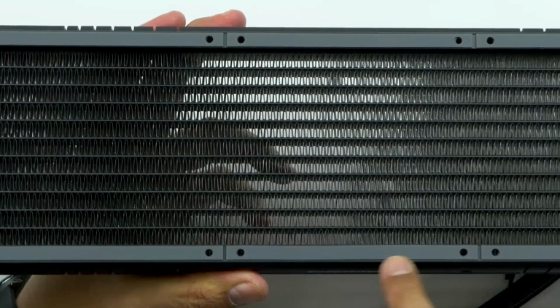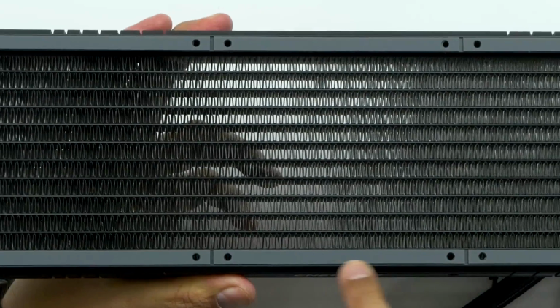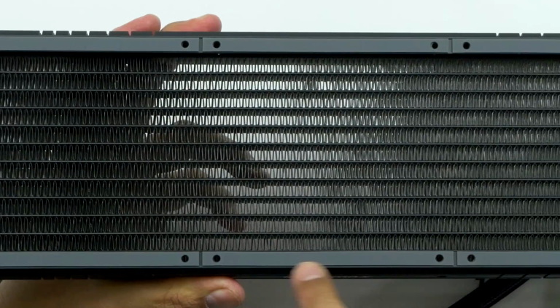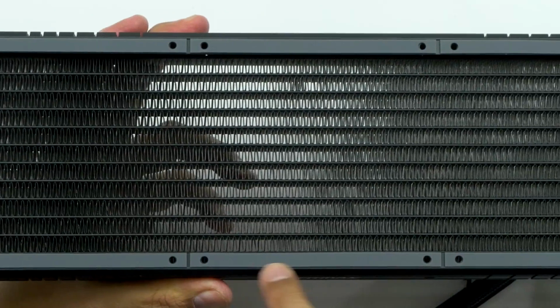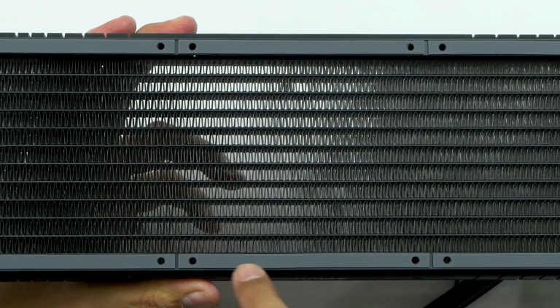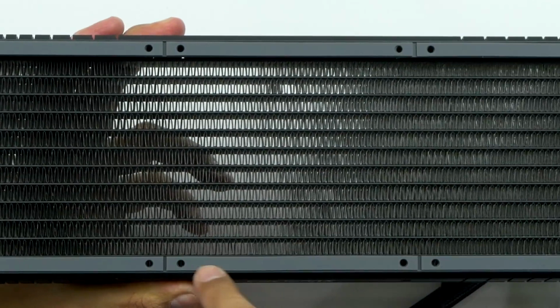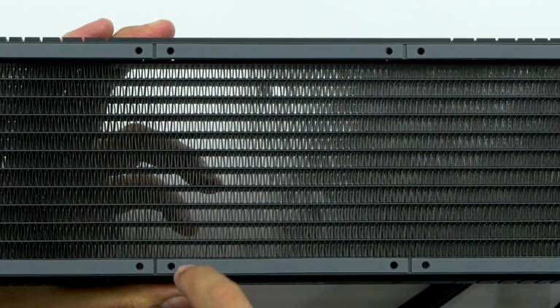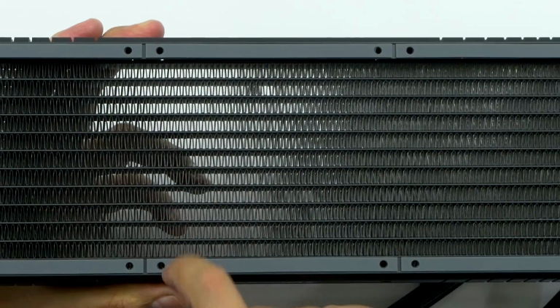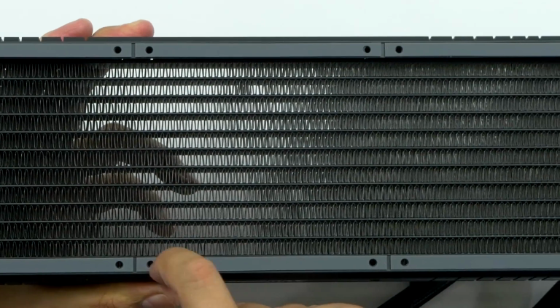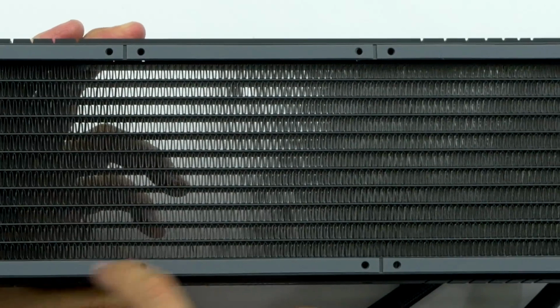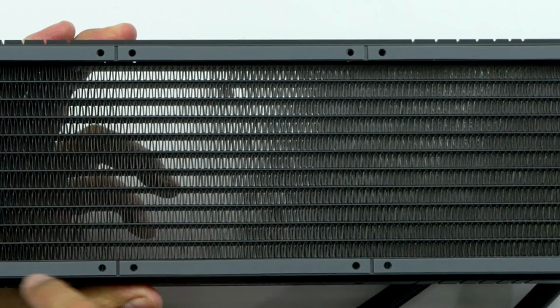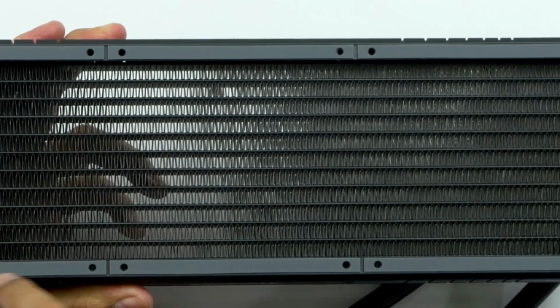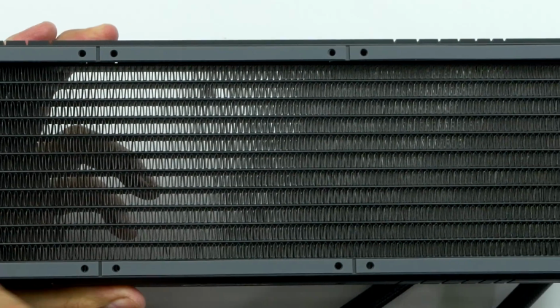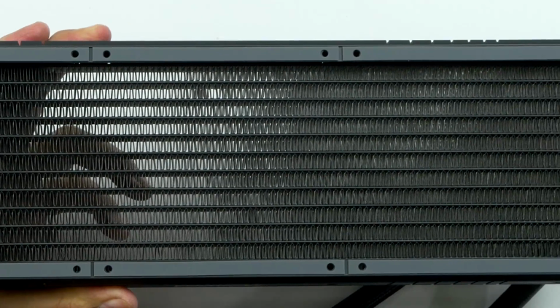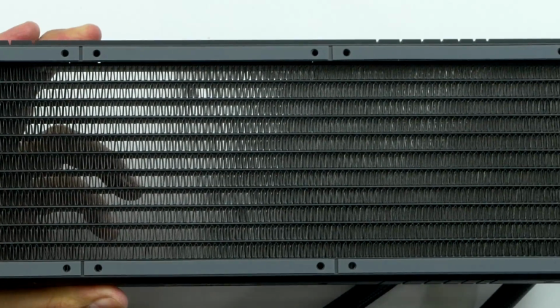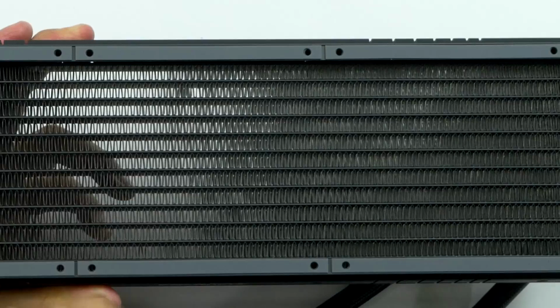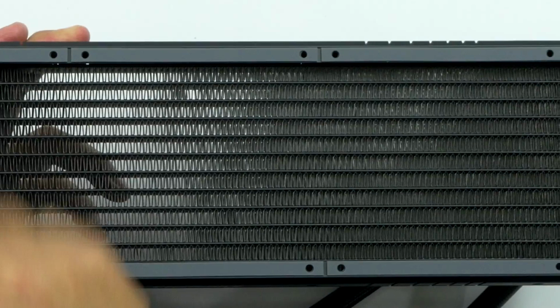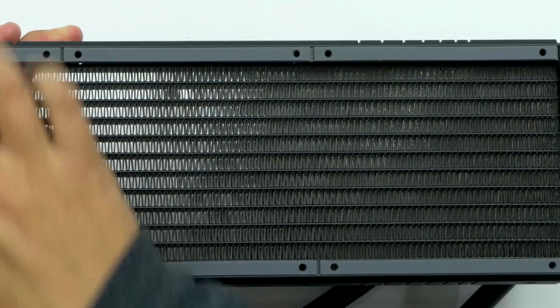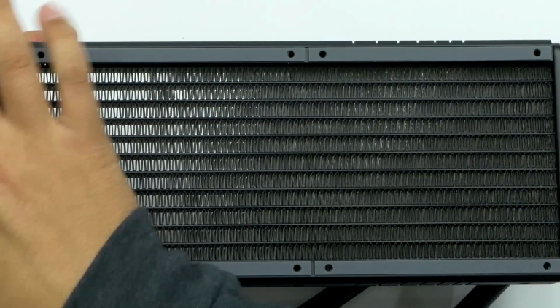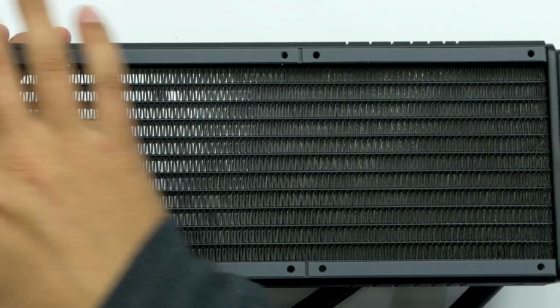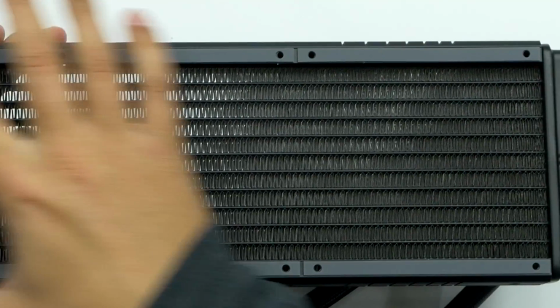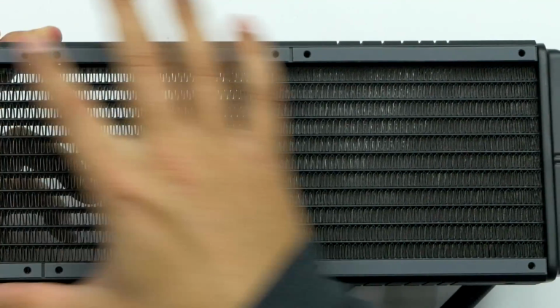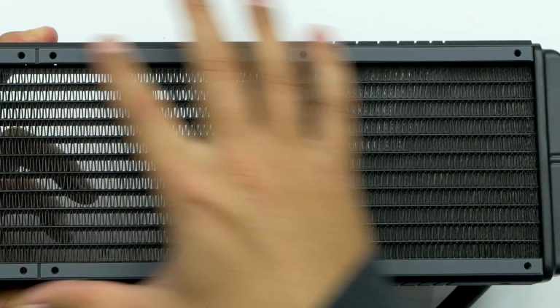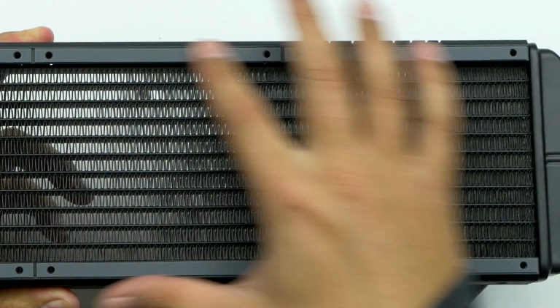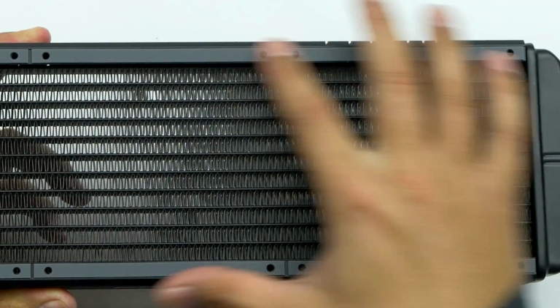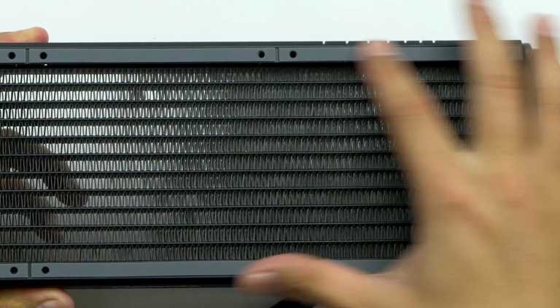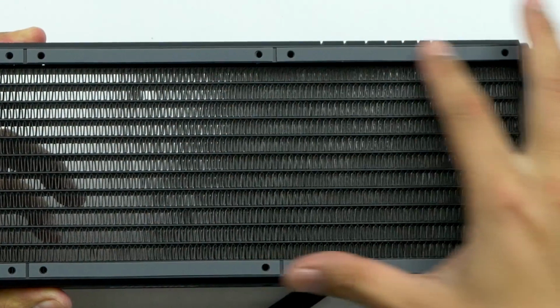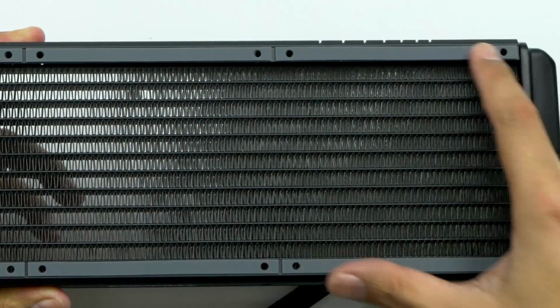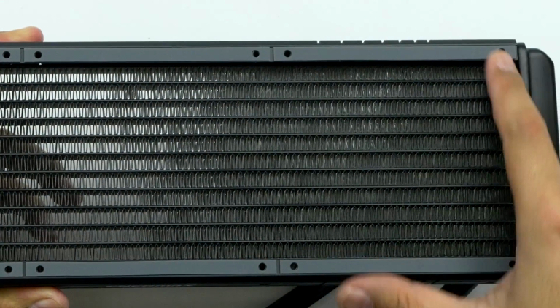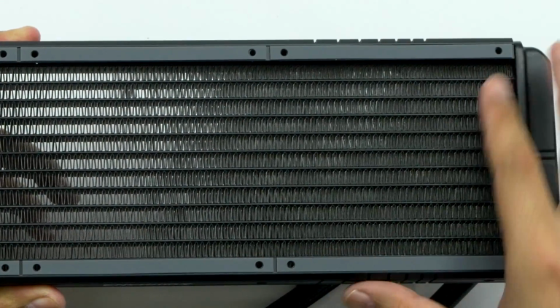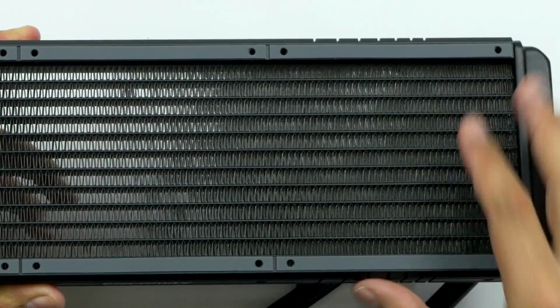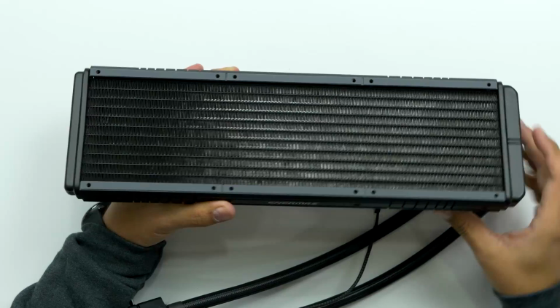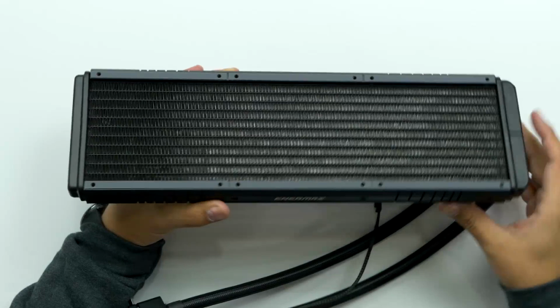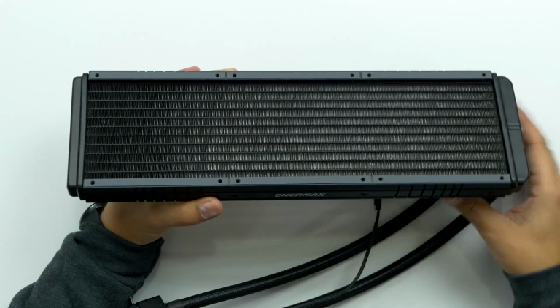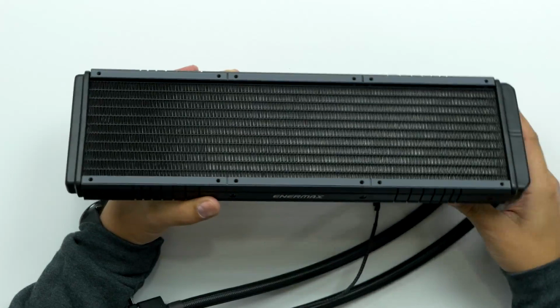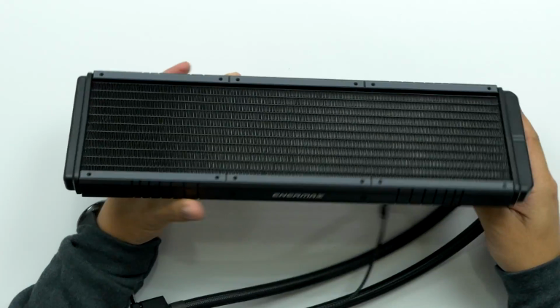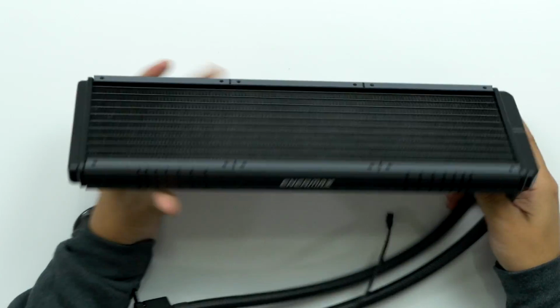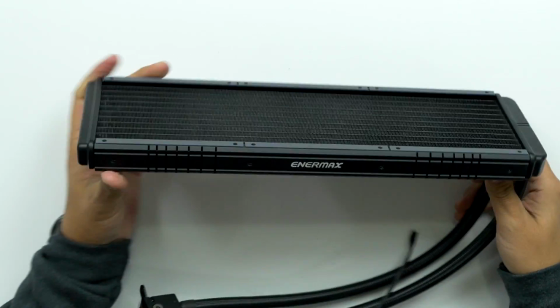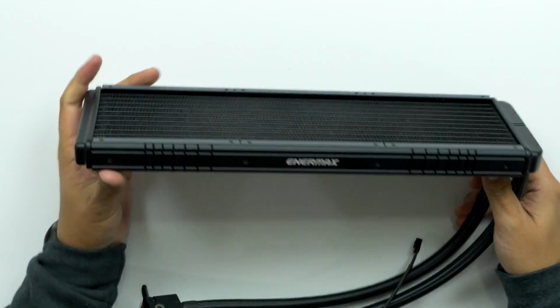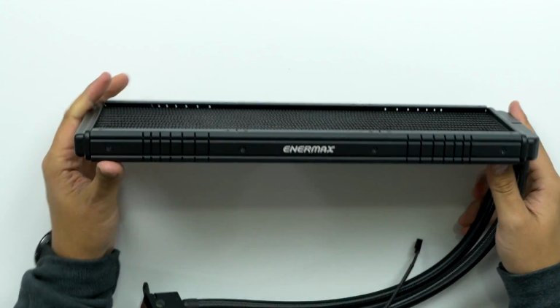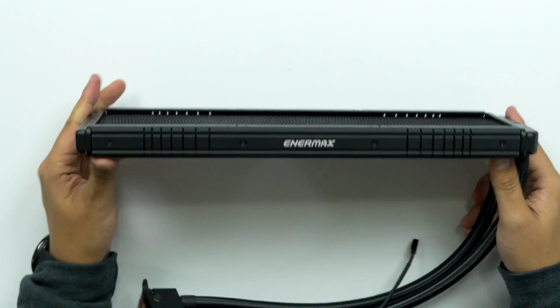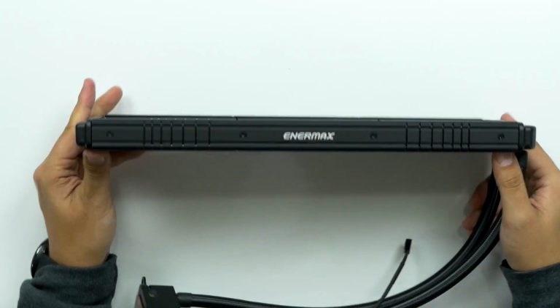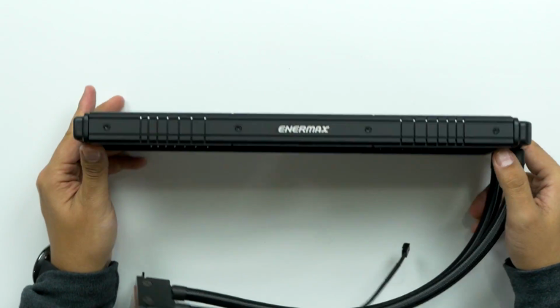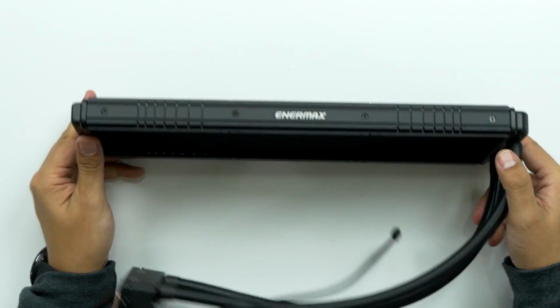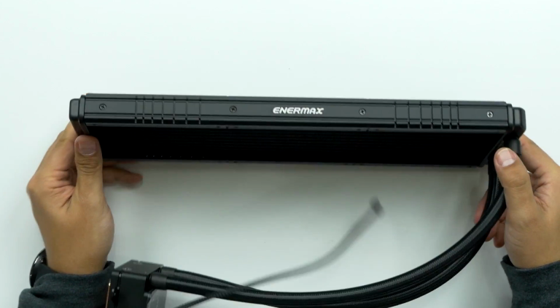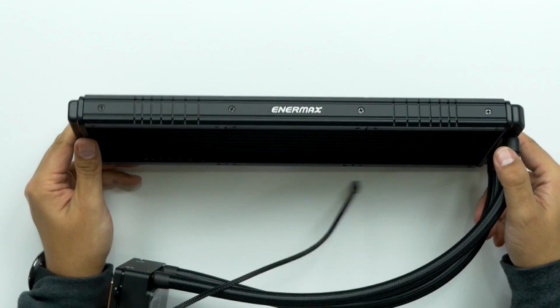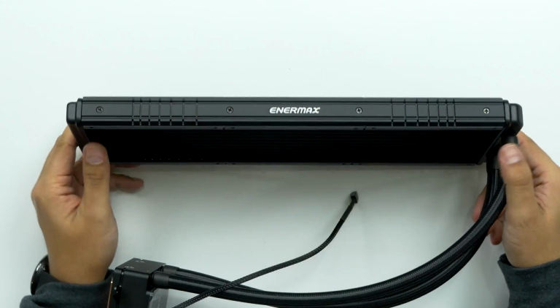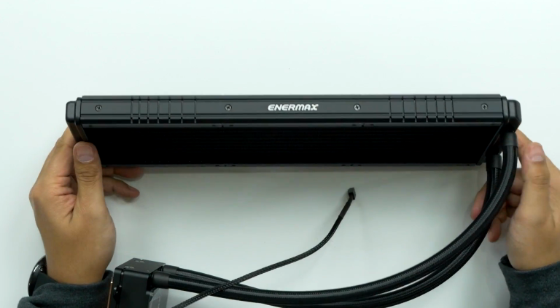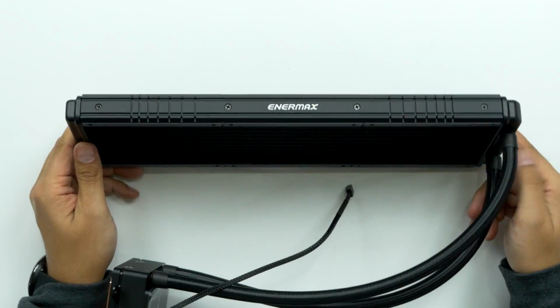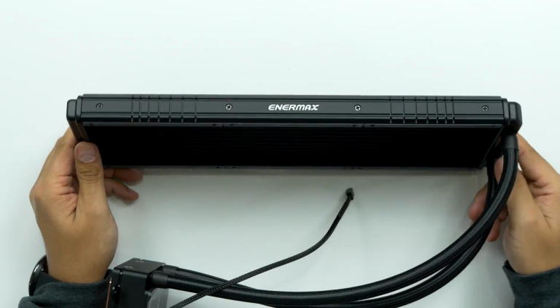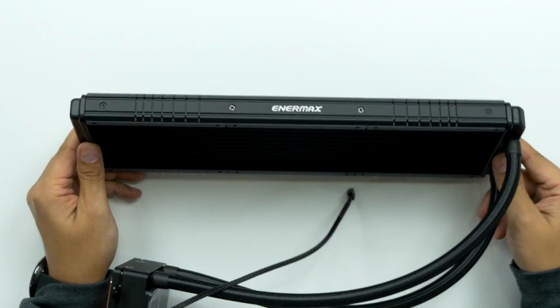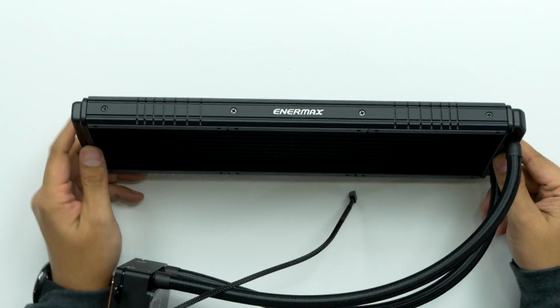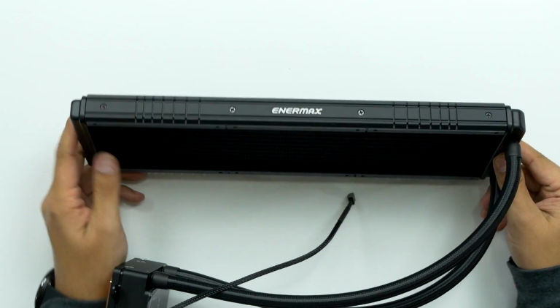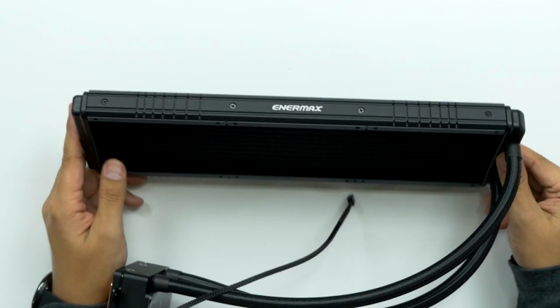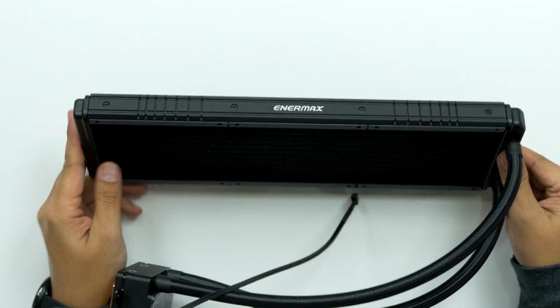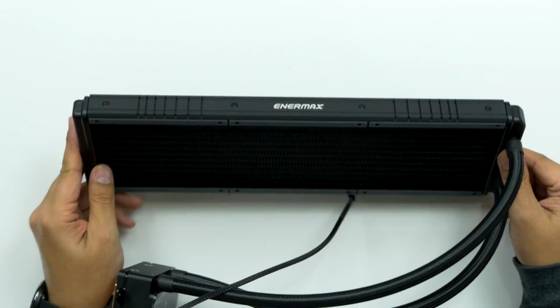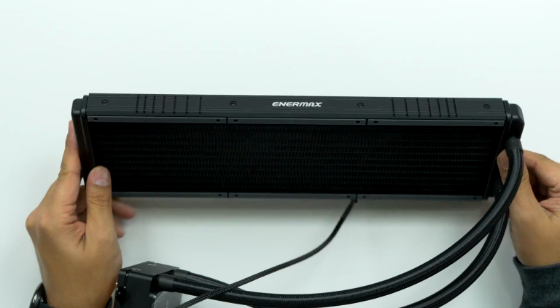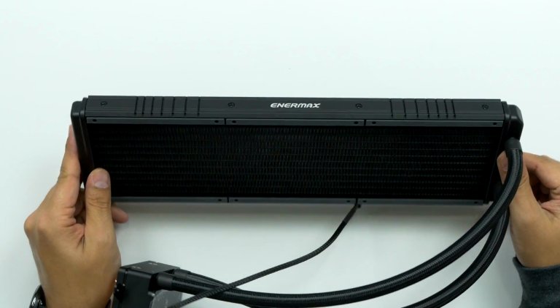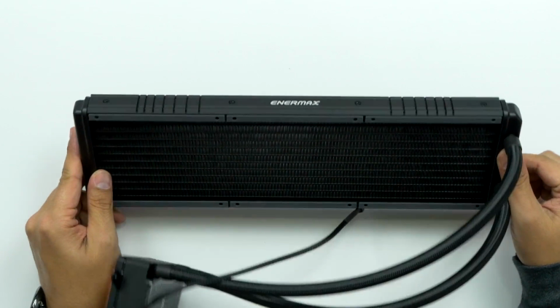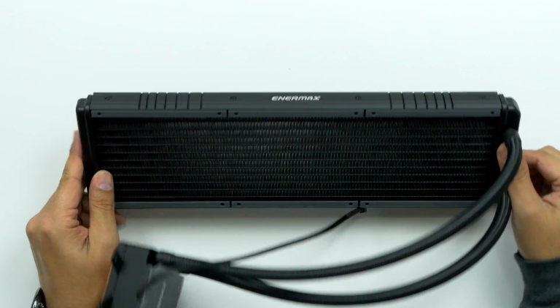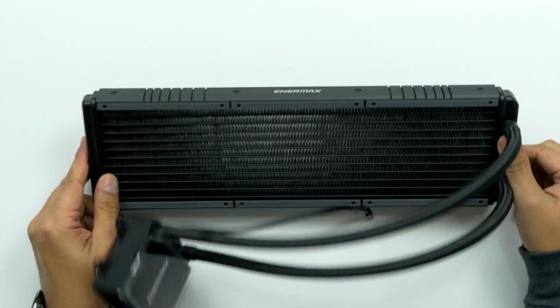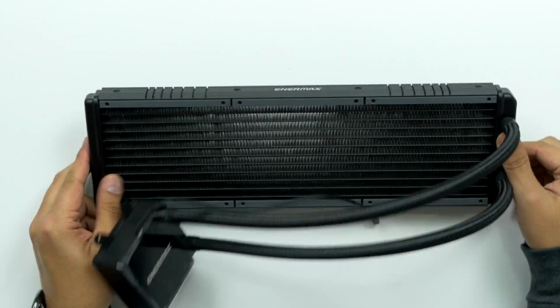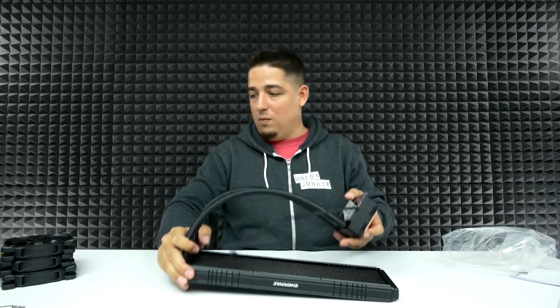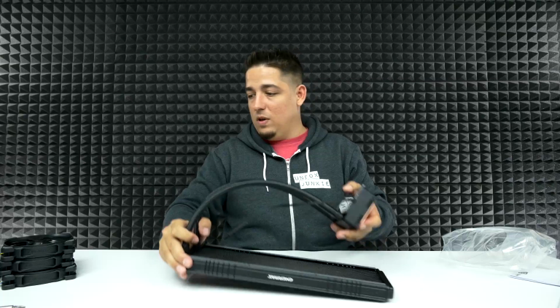This super thick rubber along the sides here — this is actually really well built. I'm really, really digging this.